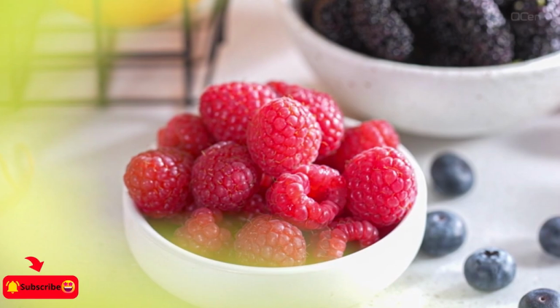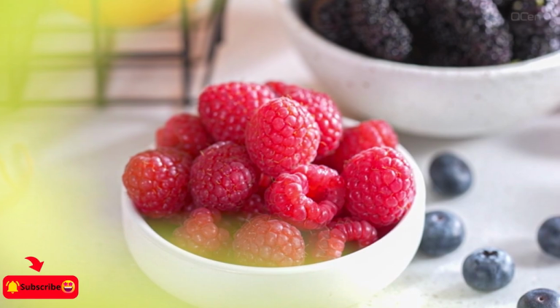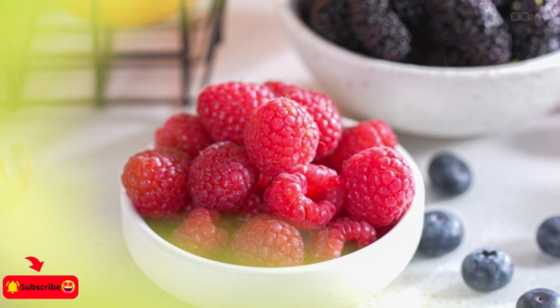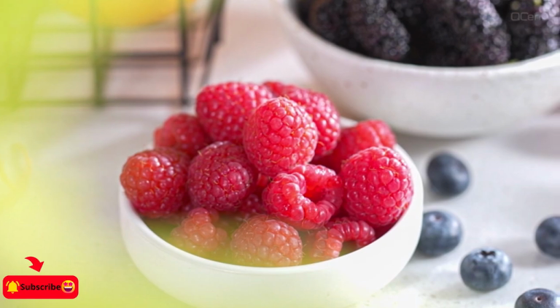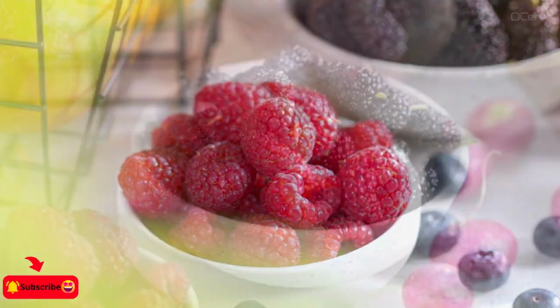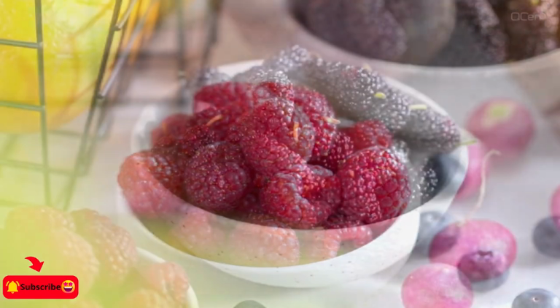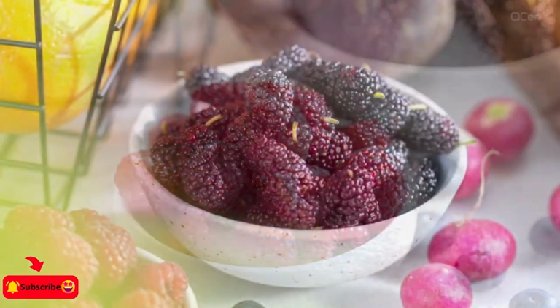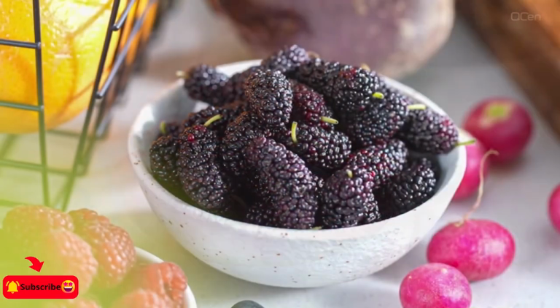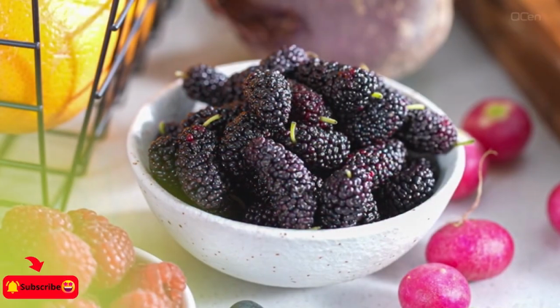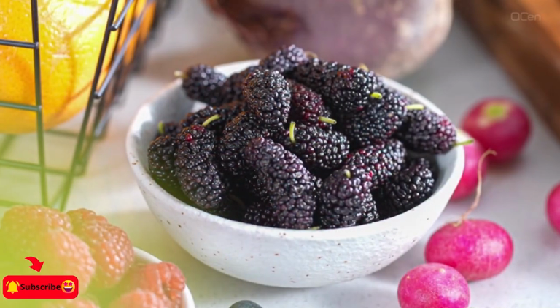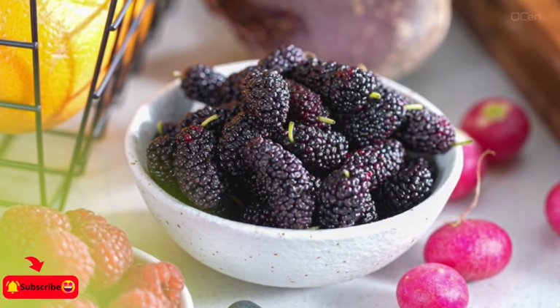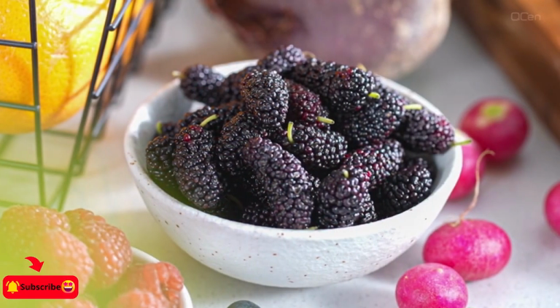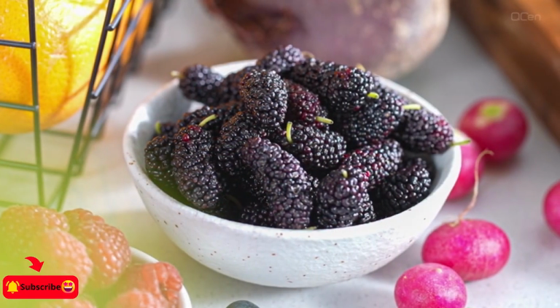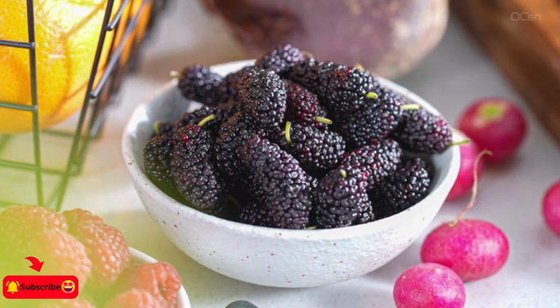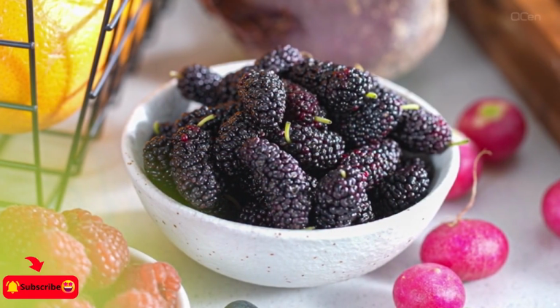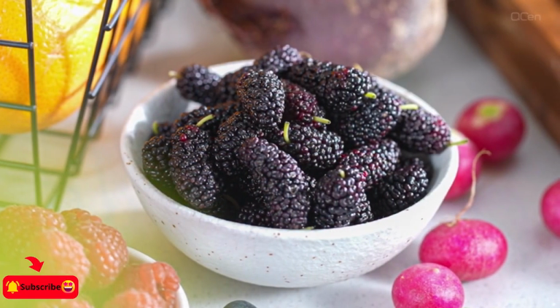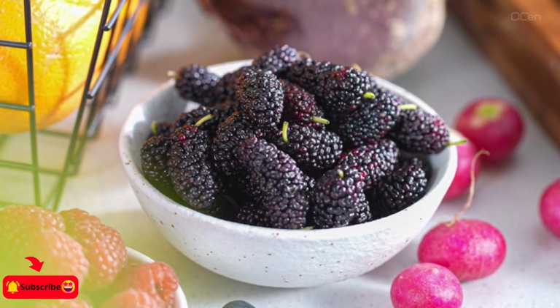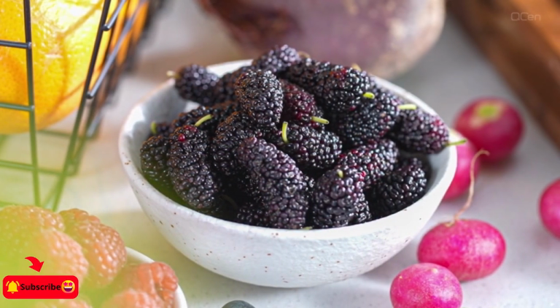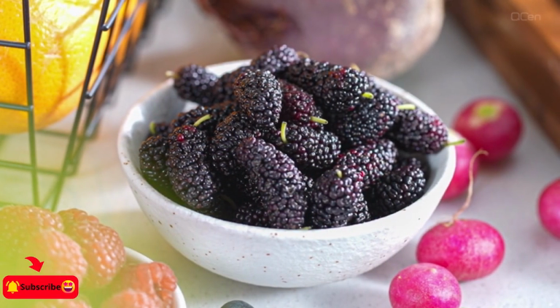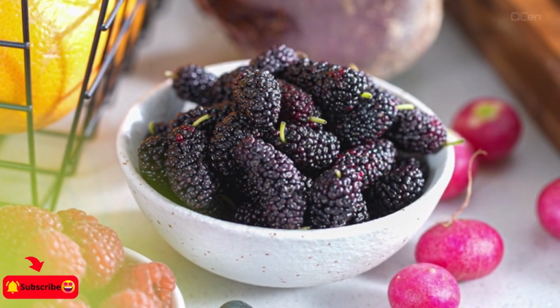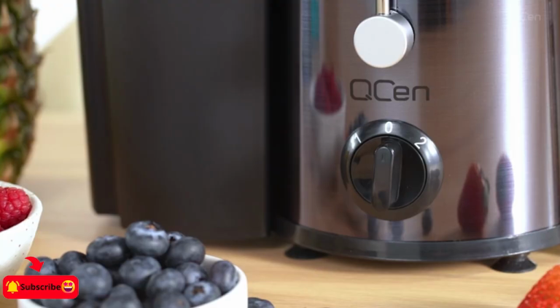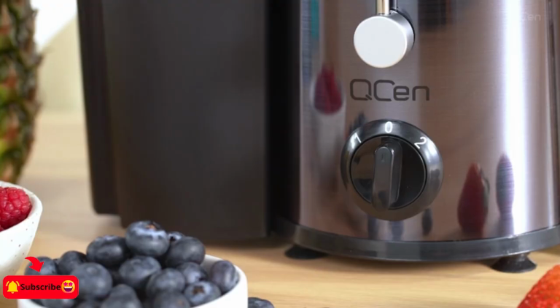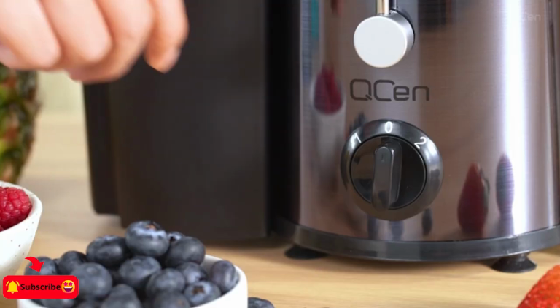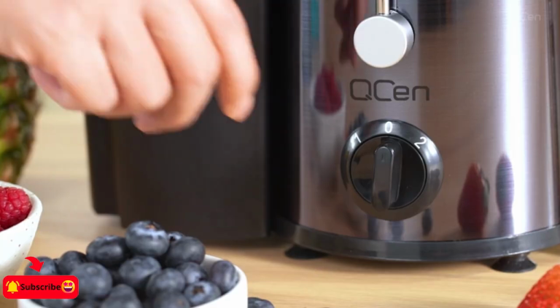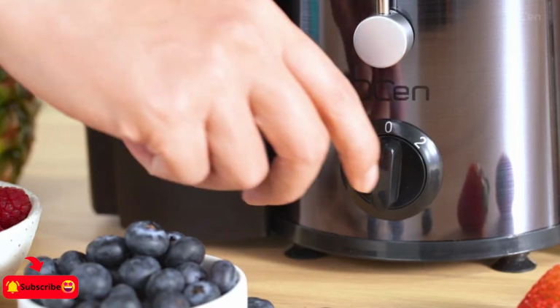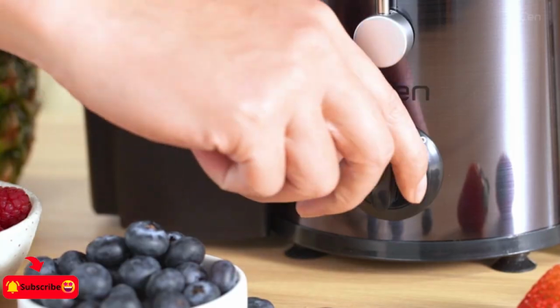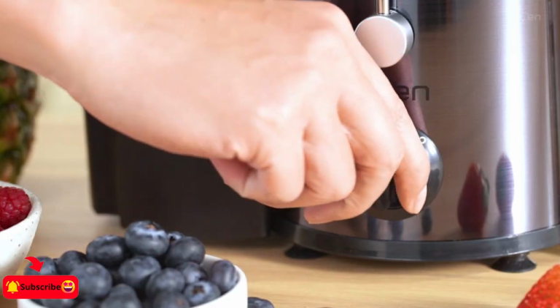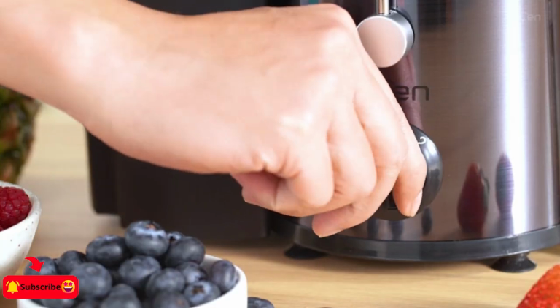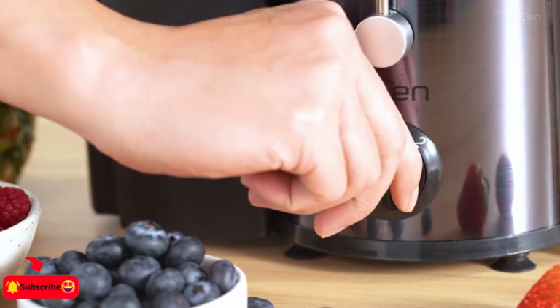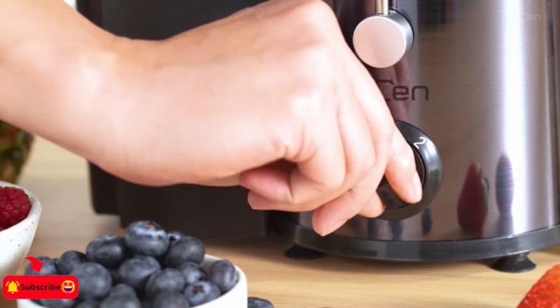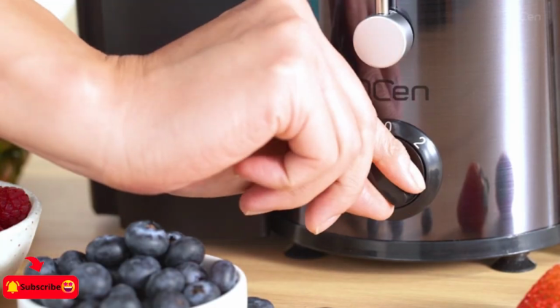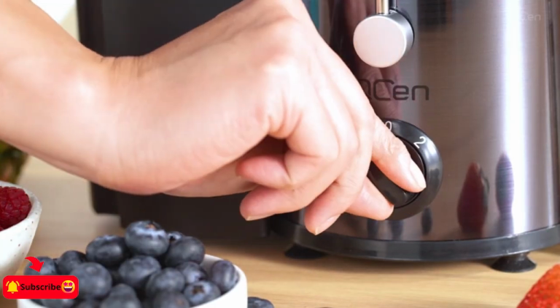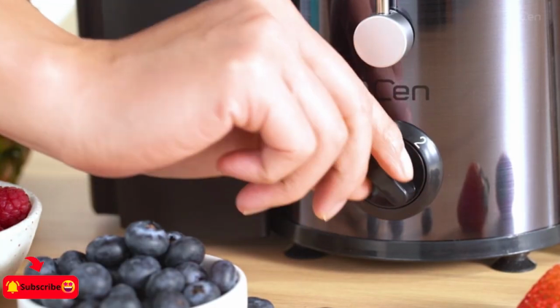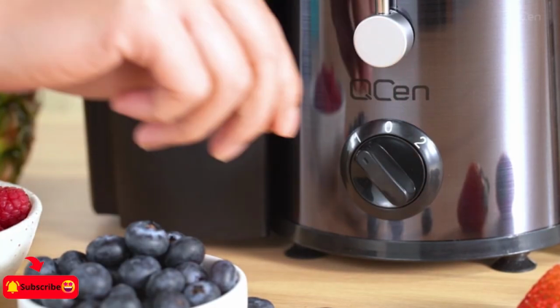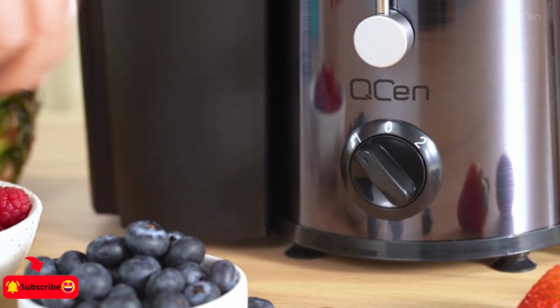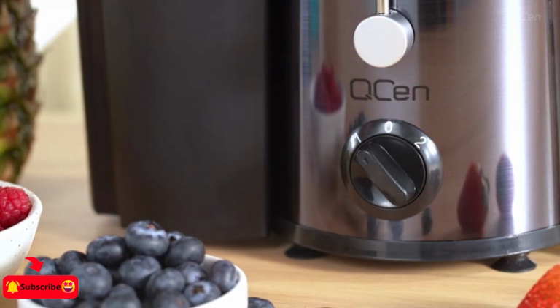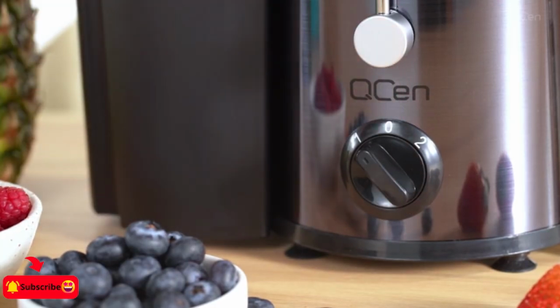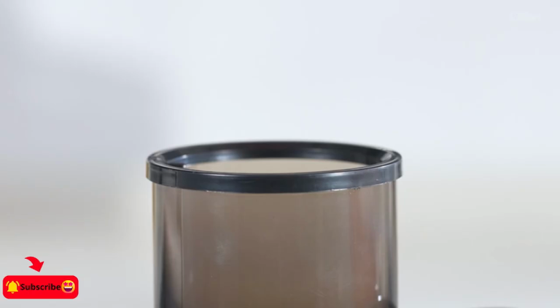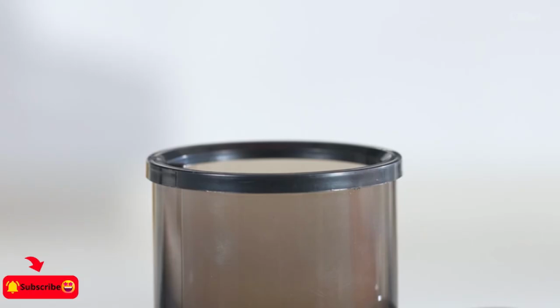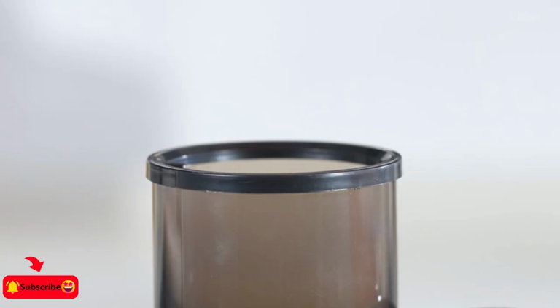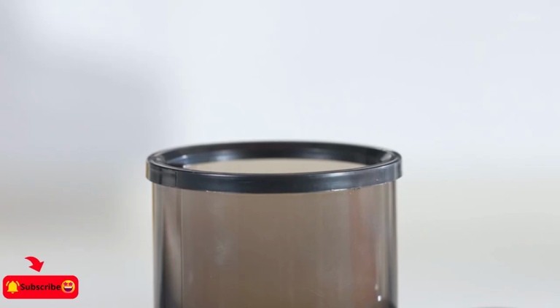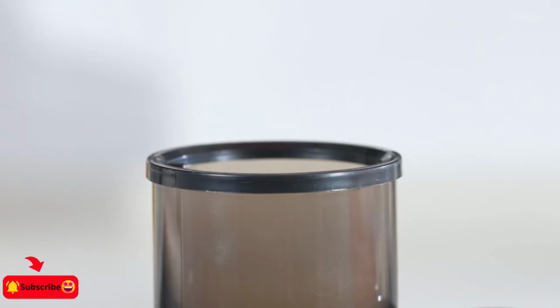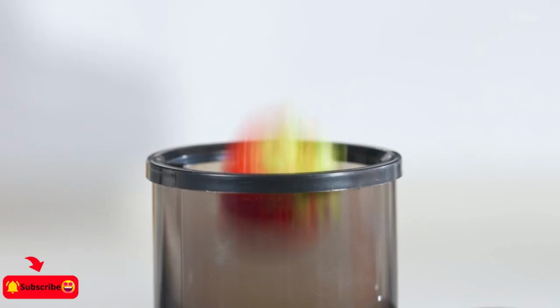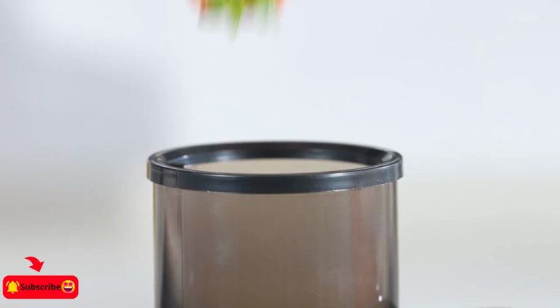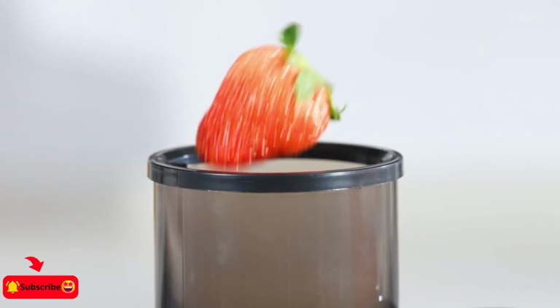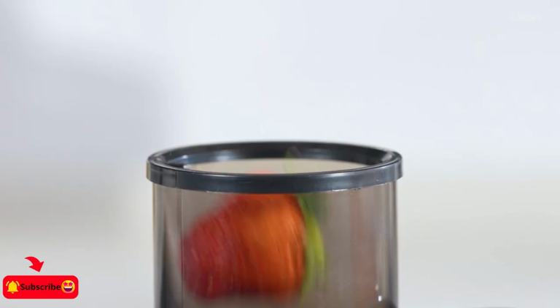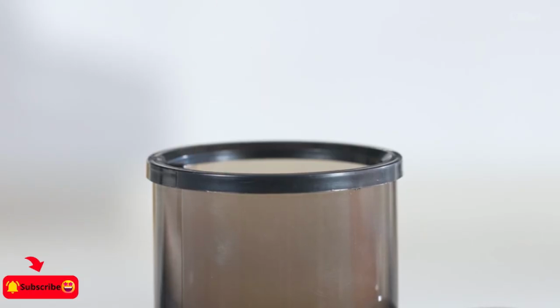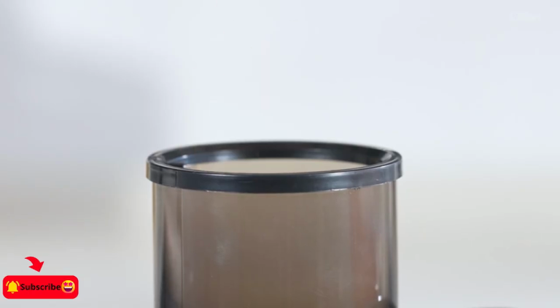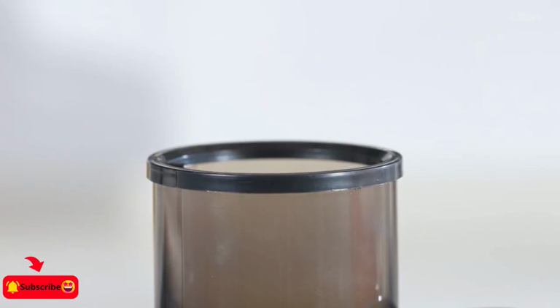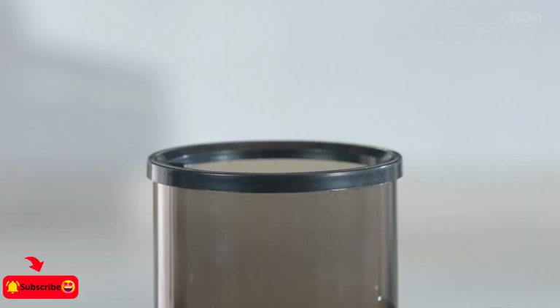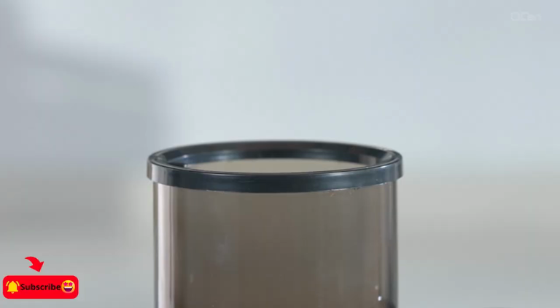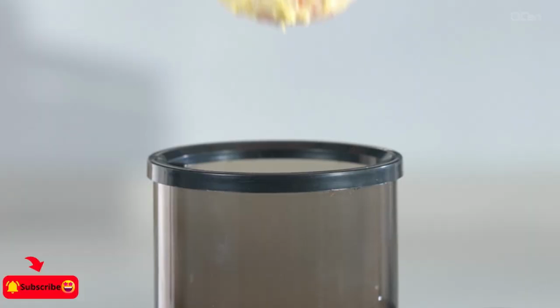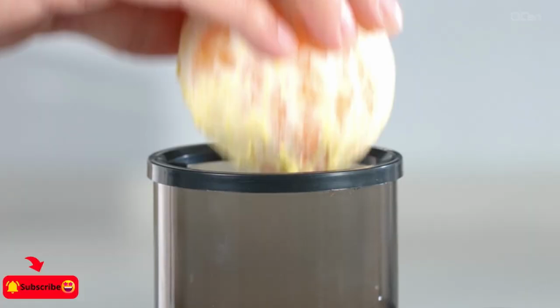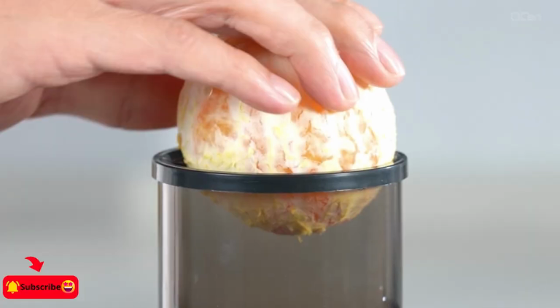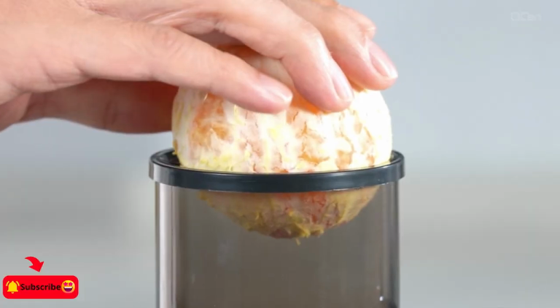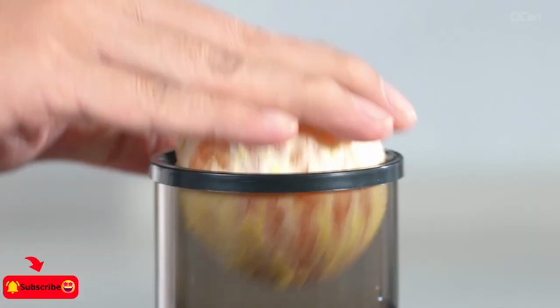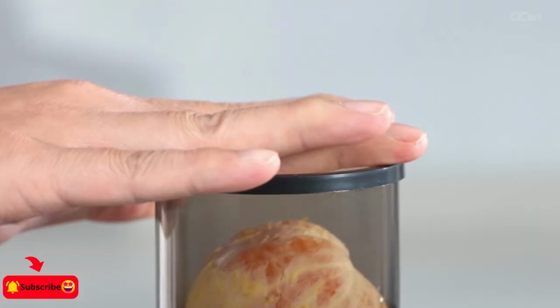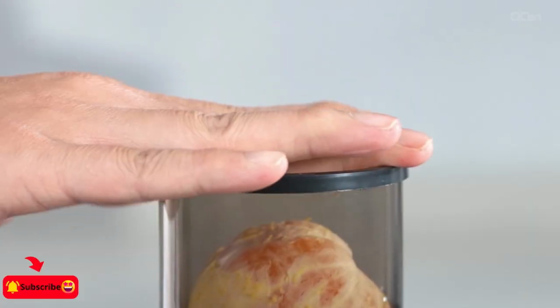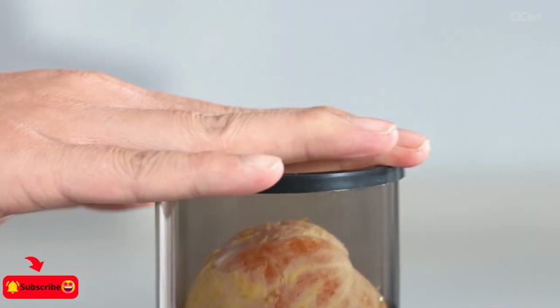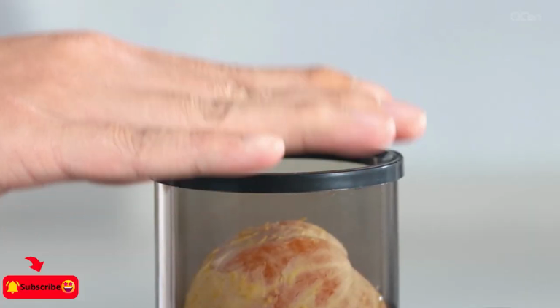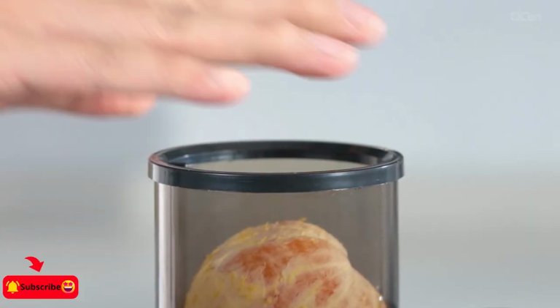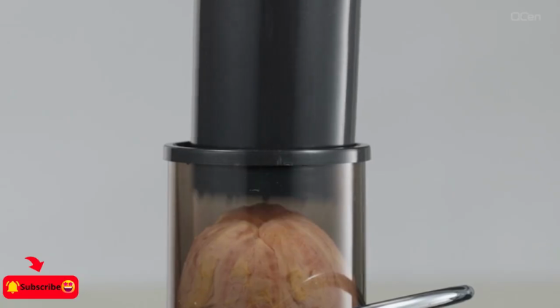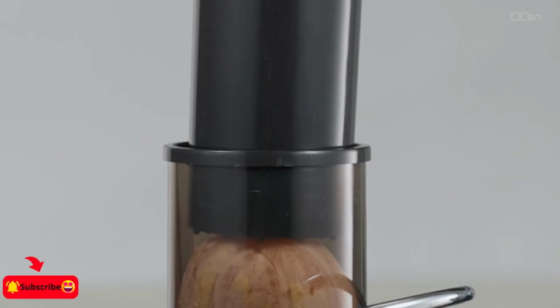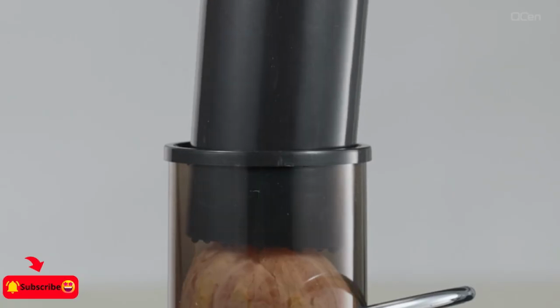Whether you're looking to upgrade your kitchen appliances or streamline your cooking process, Amazon's Memorial Day sales have you covered.